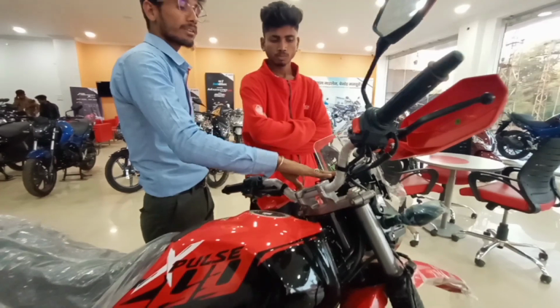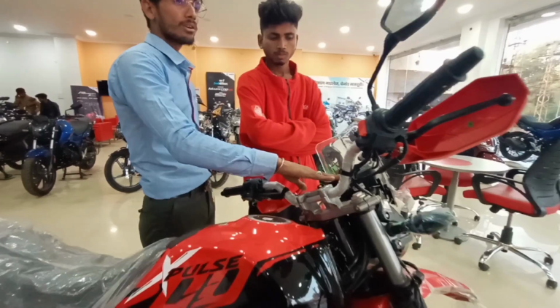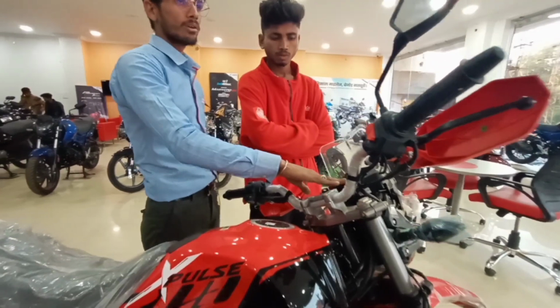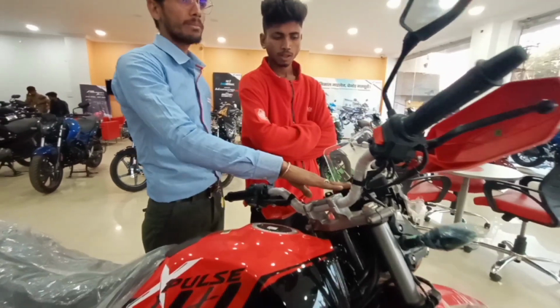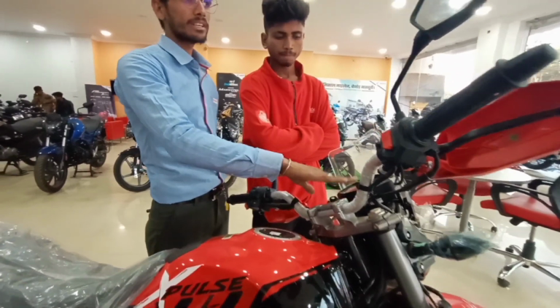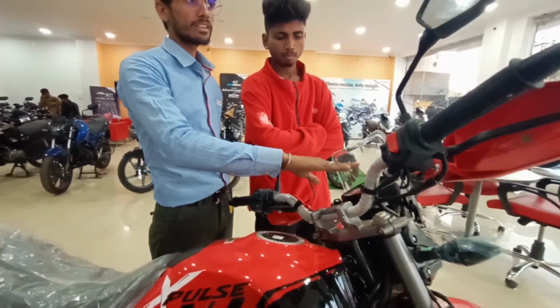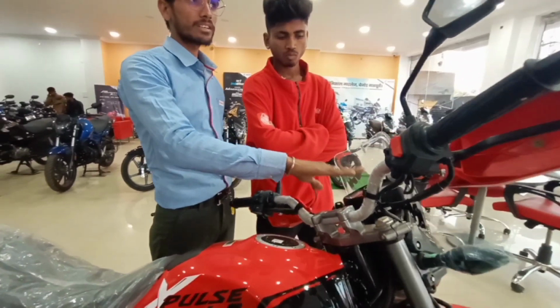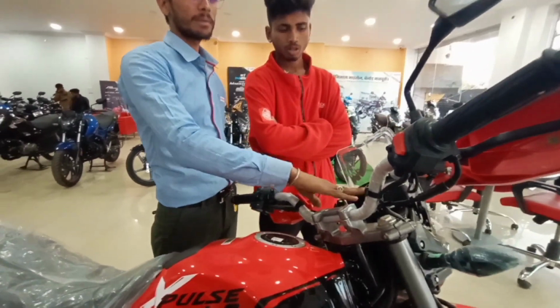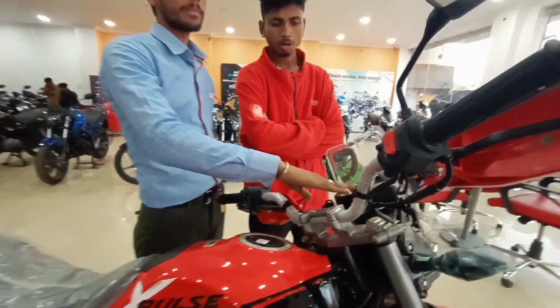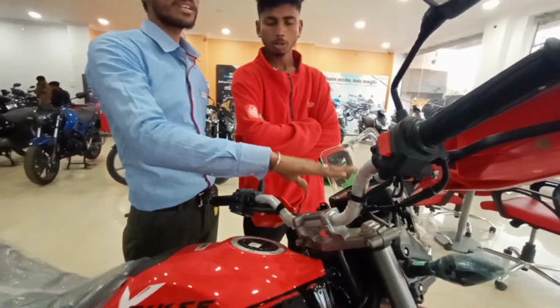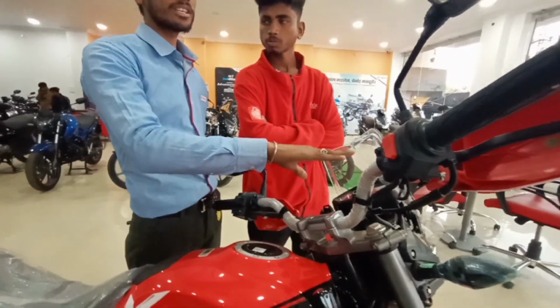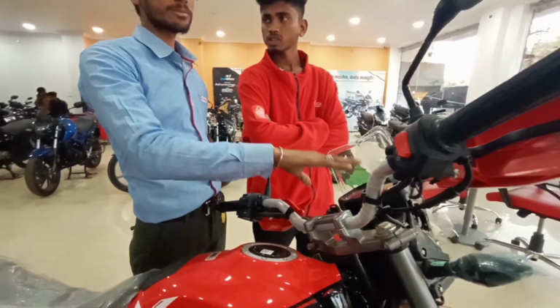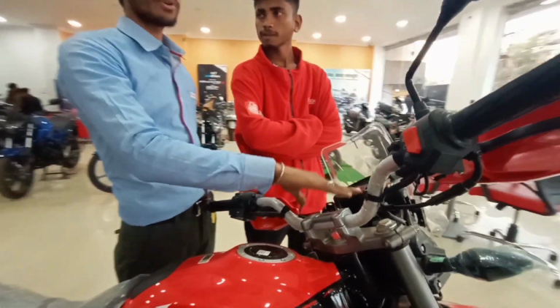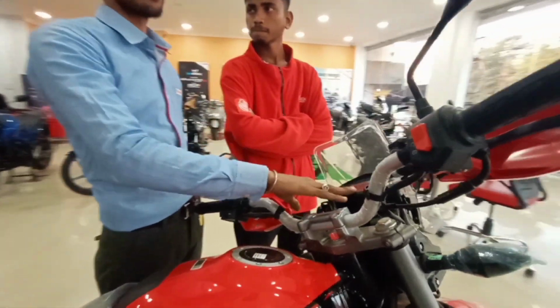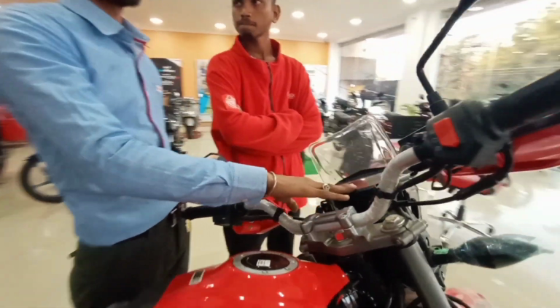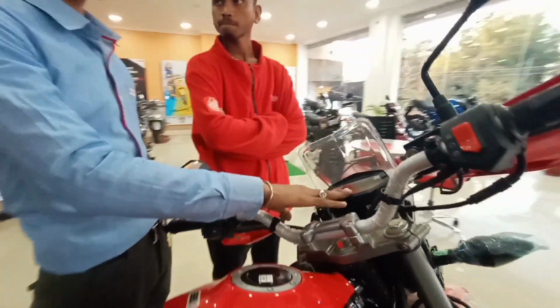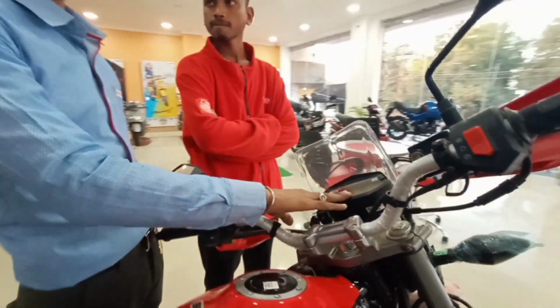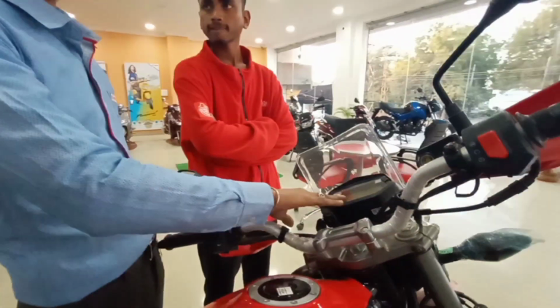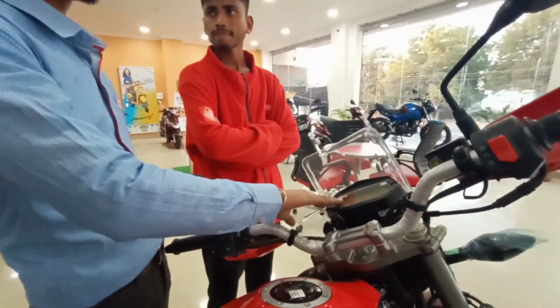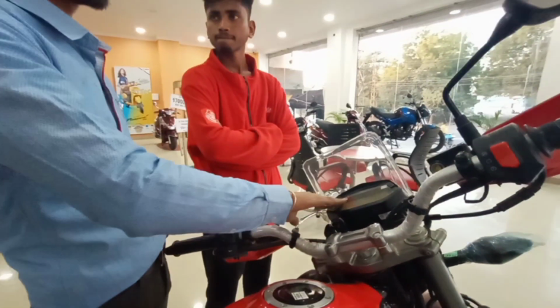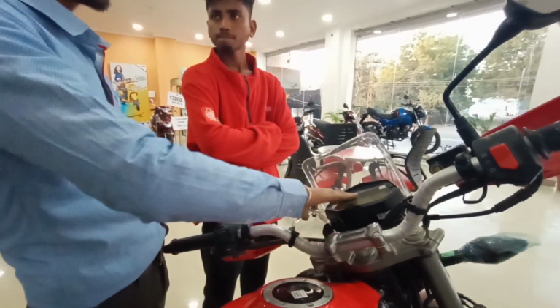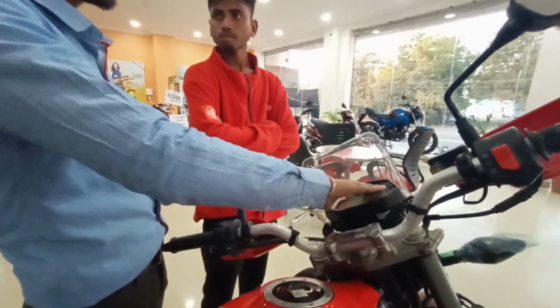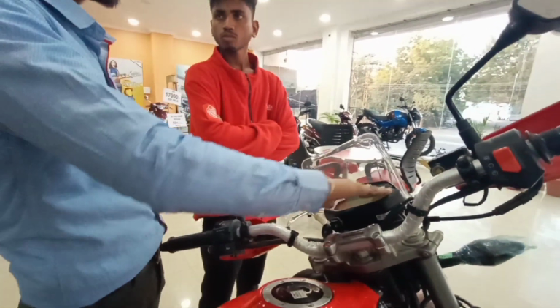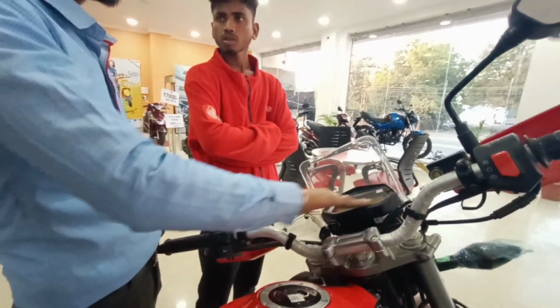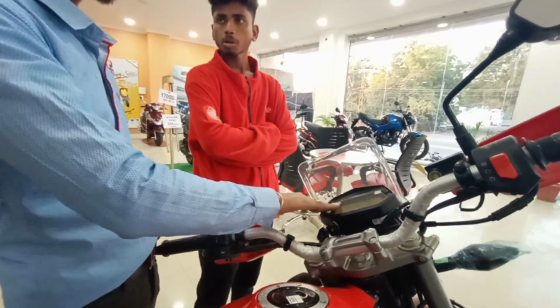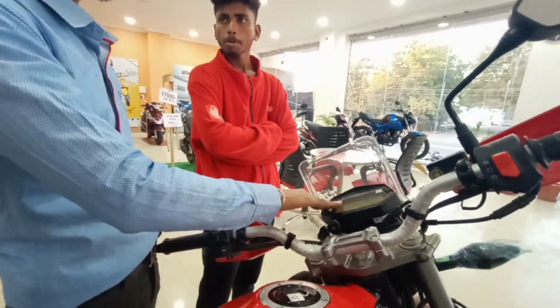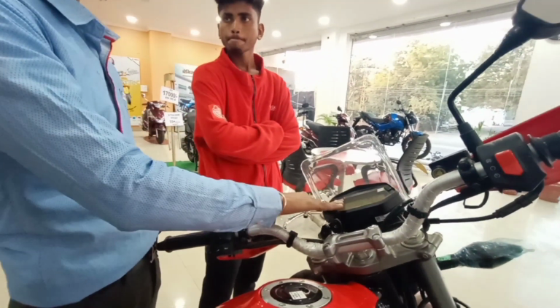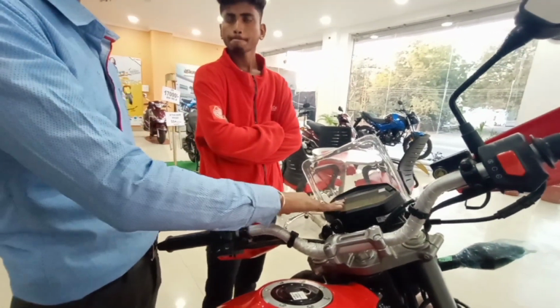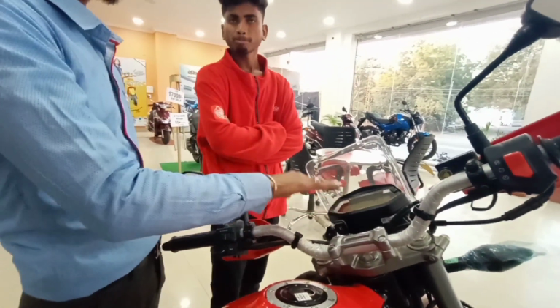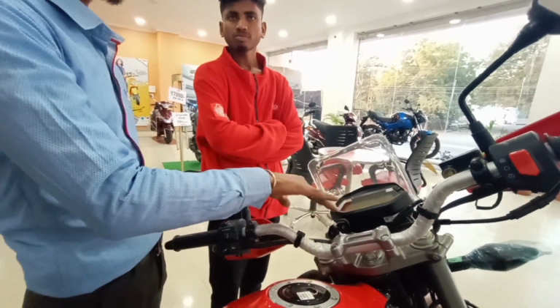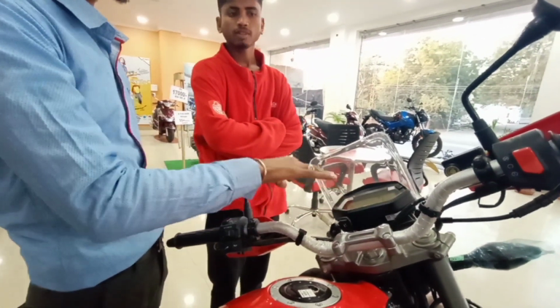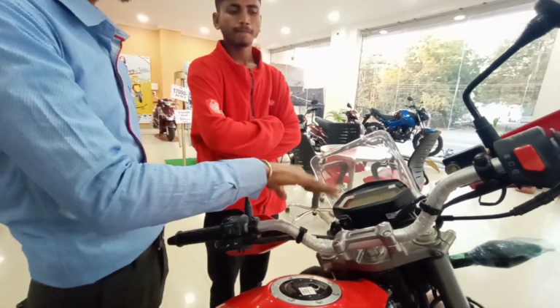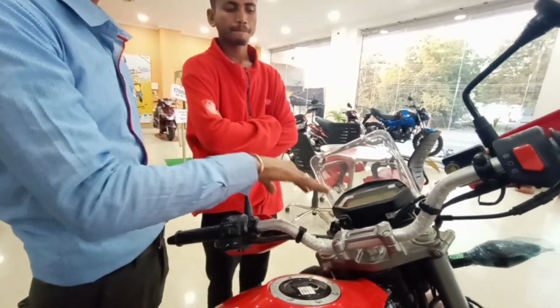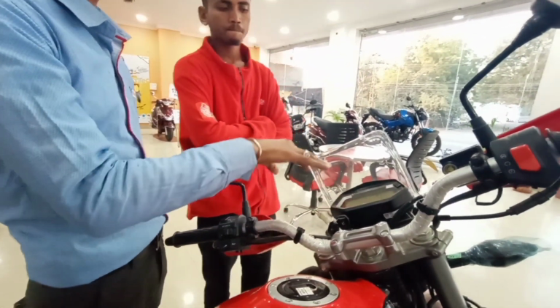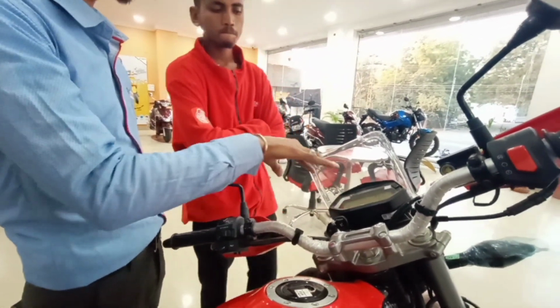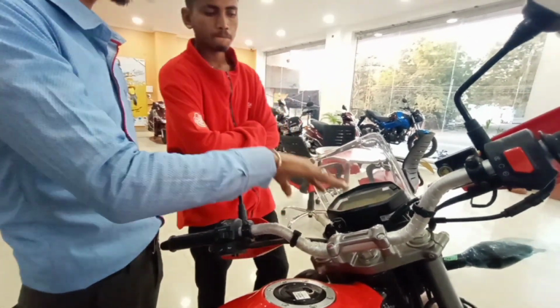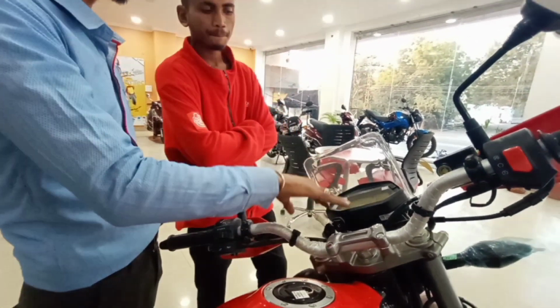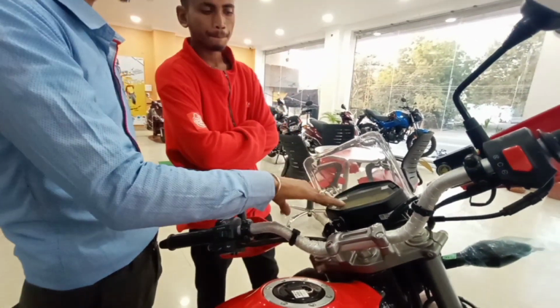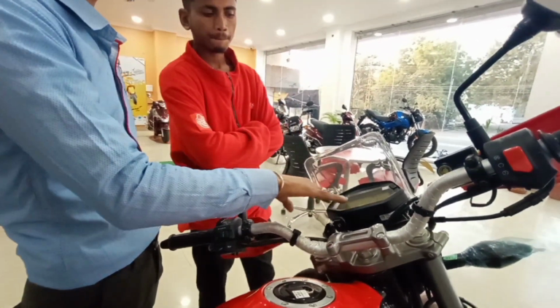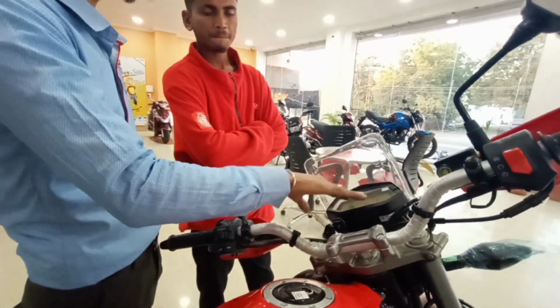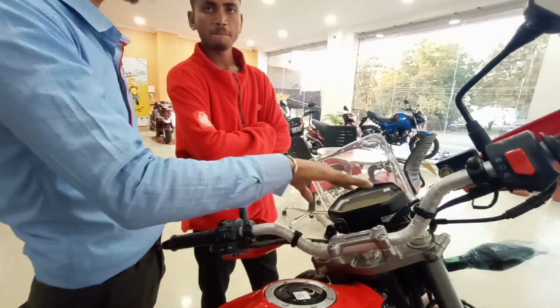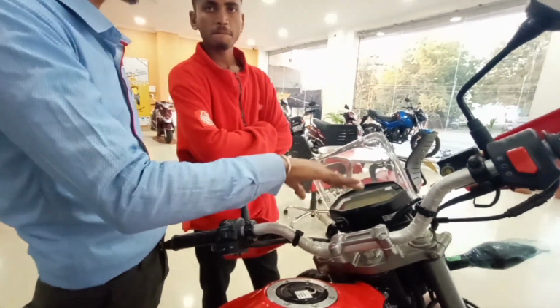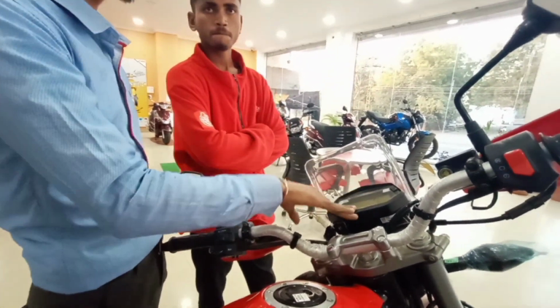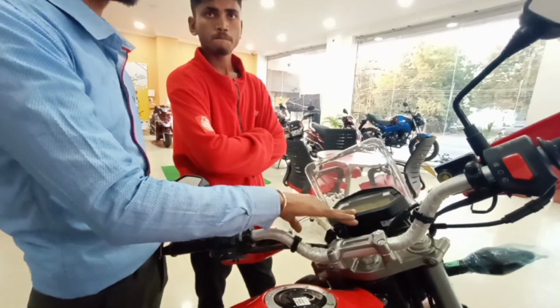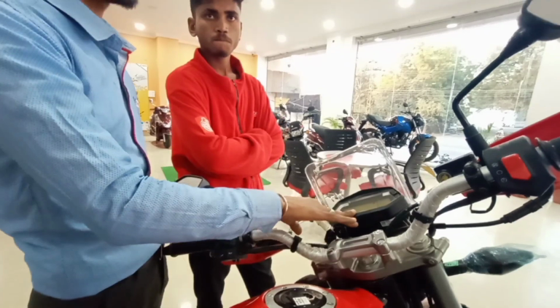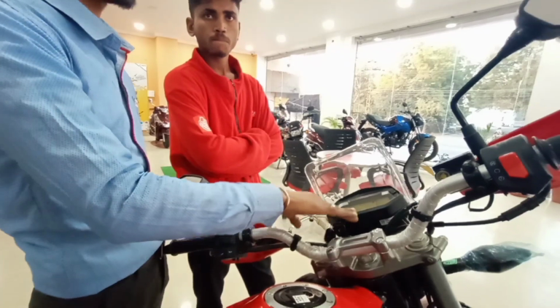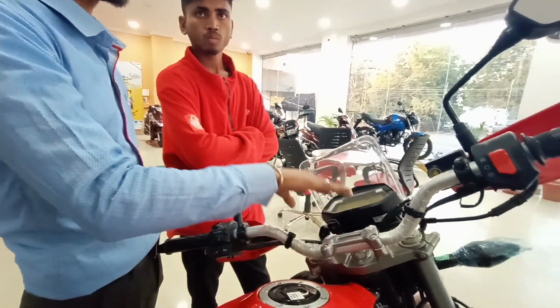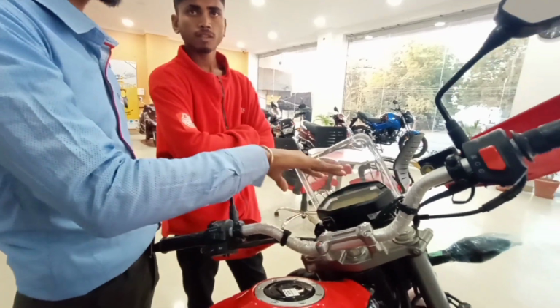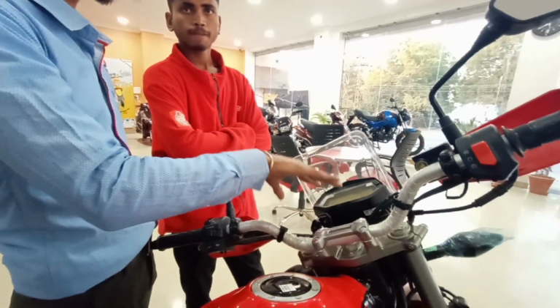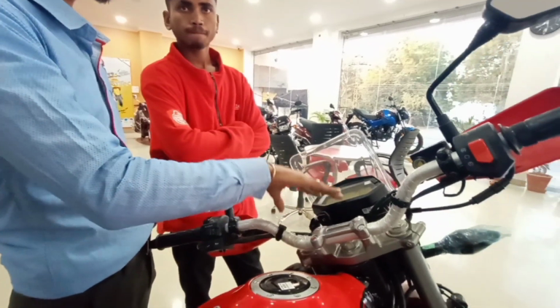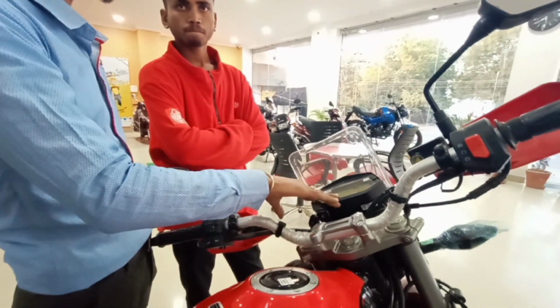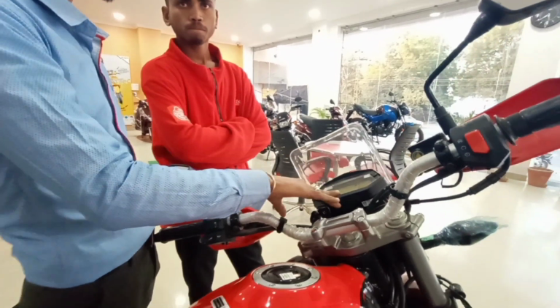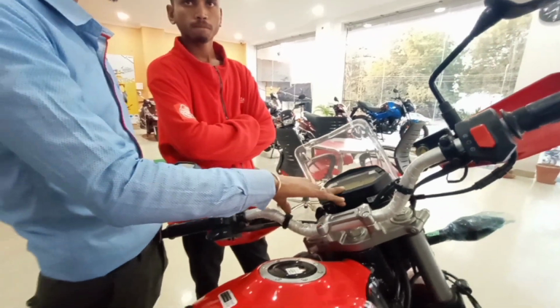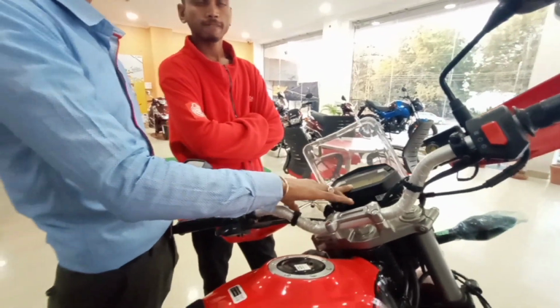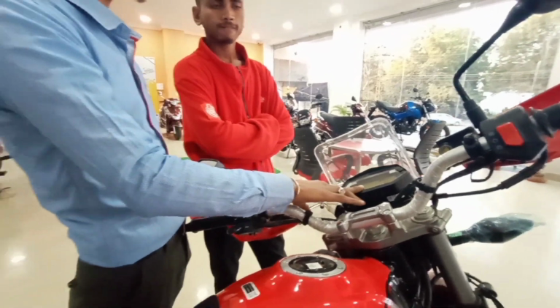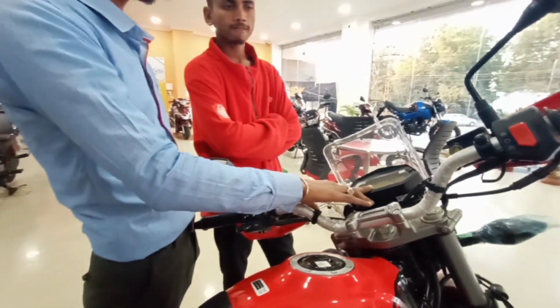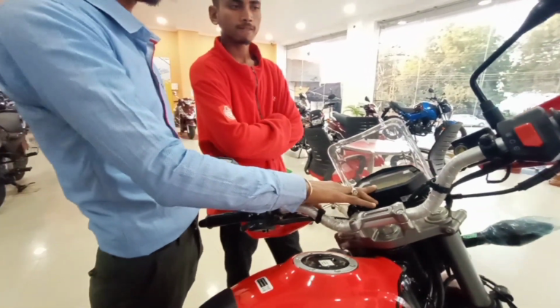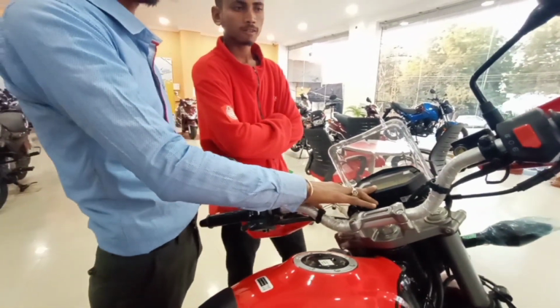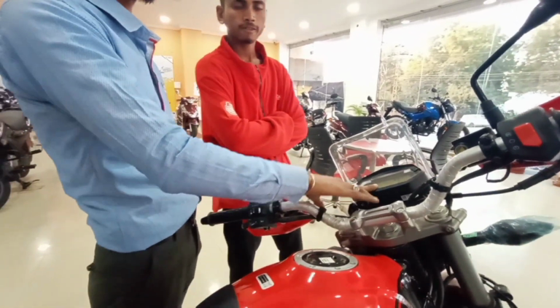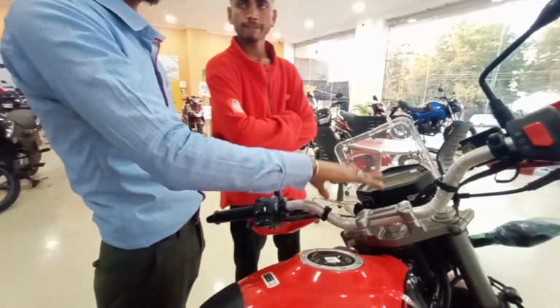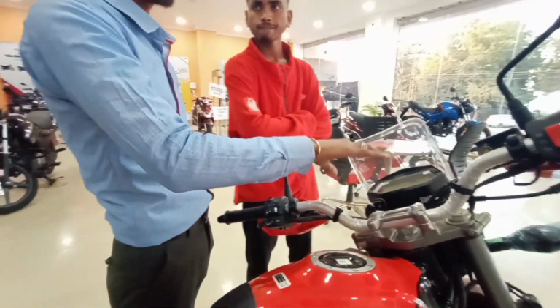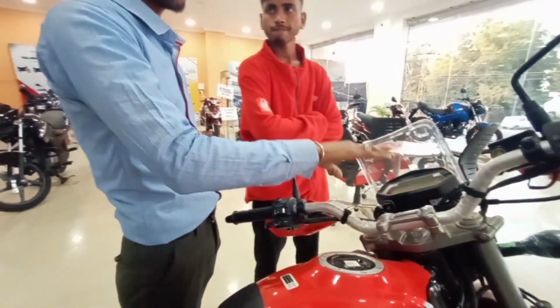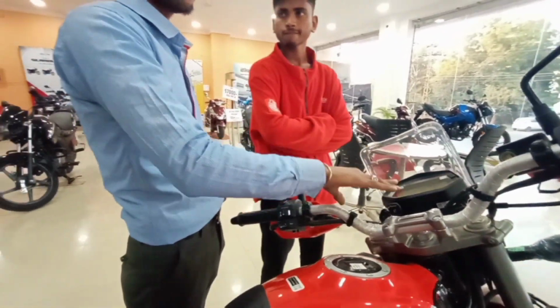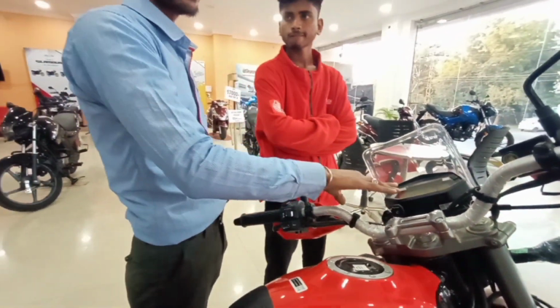Kilometer, trip meter, speedometer — all of this will be told. How many kilometers, how much average will be told, and how many kilometers per day will be told.